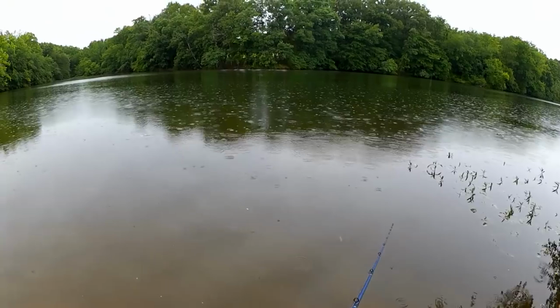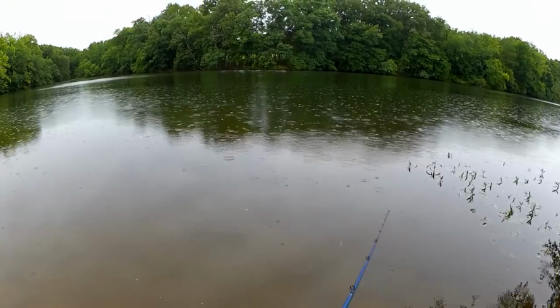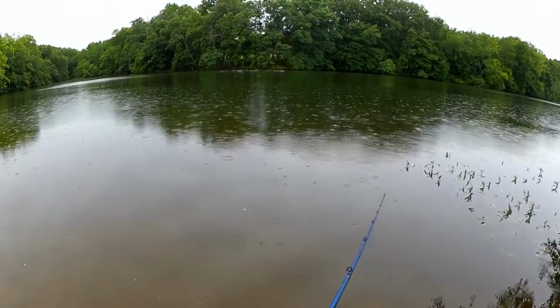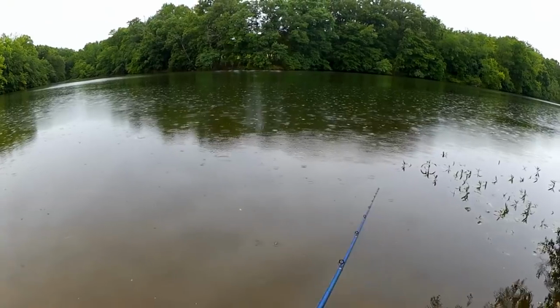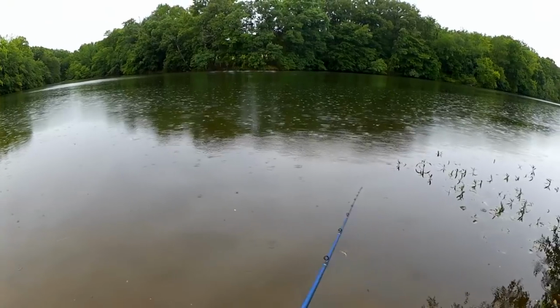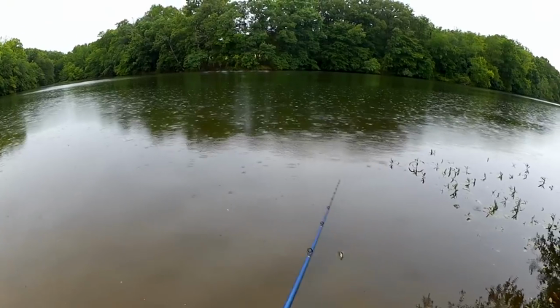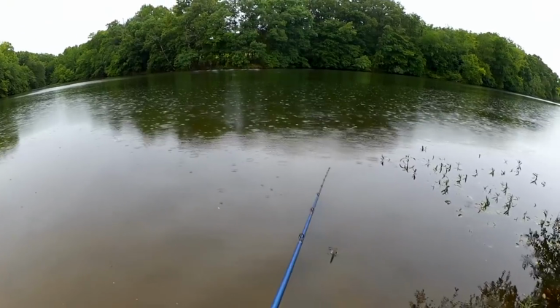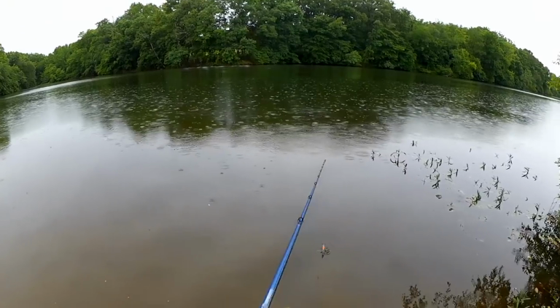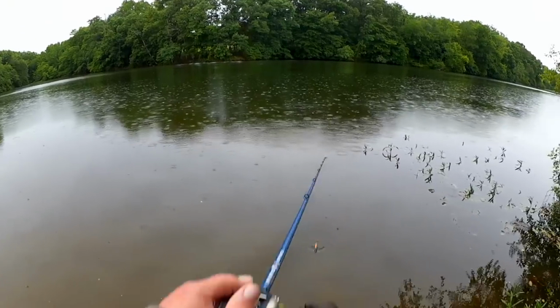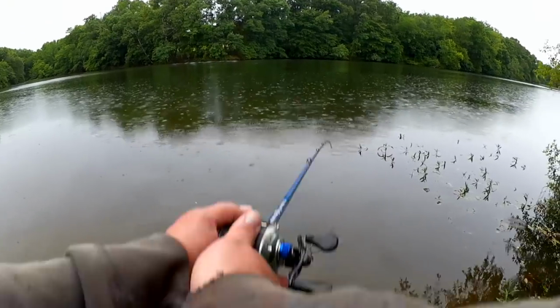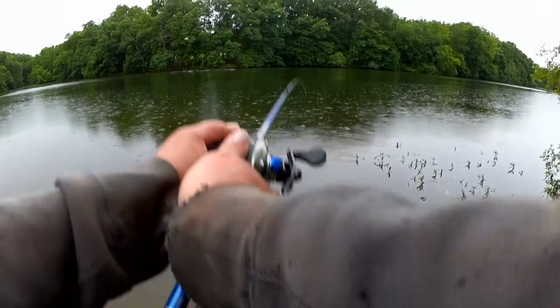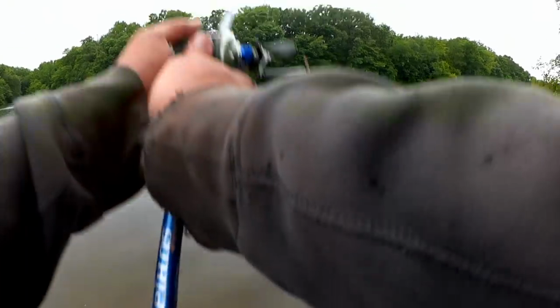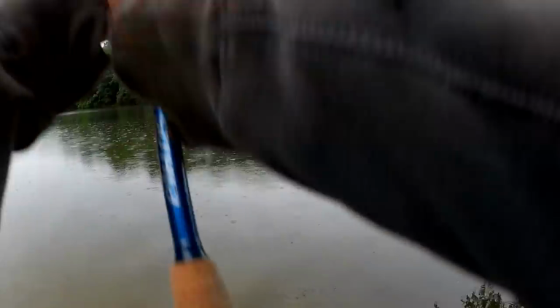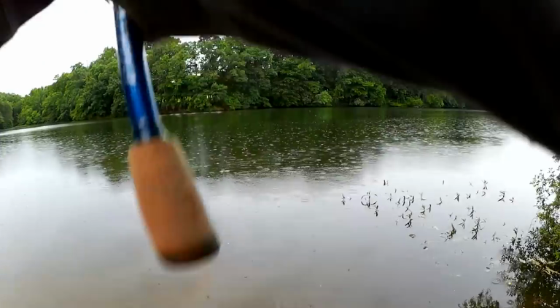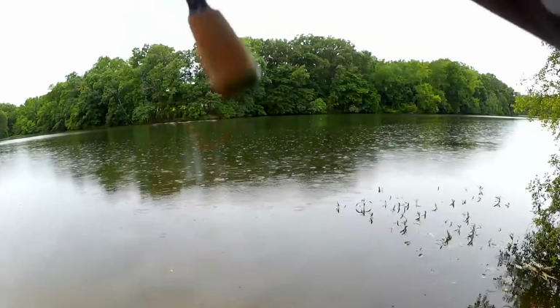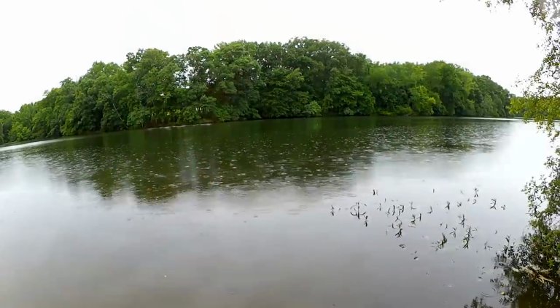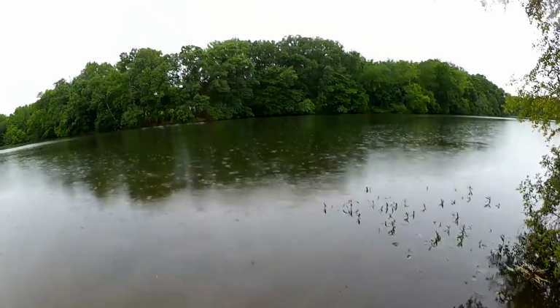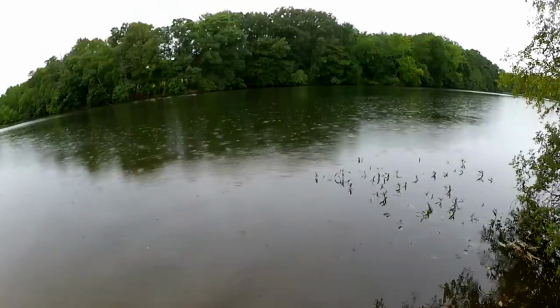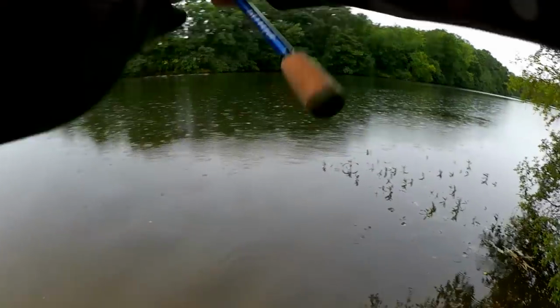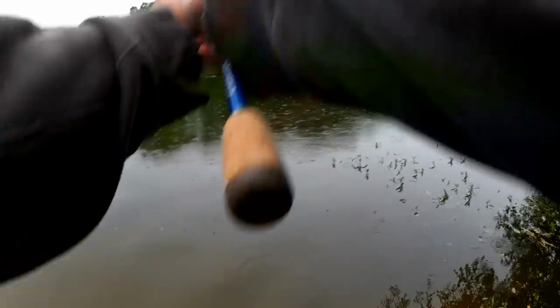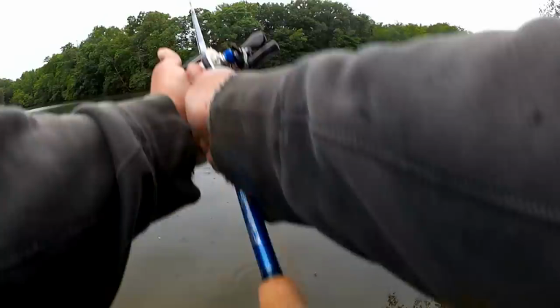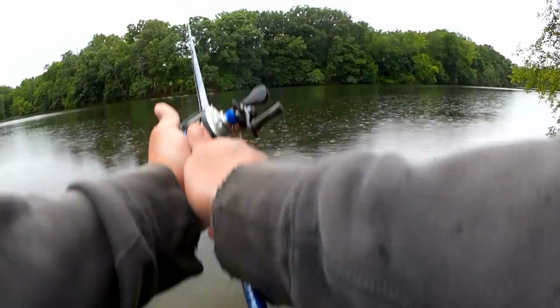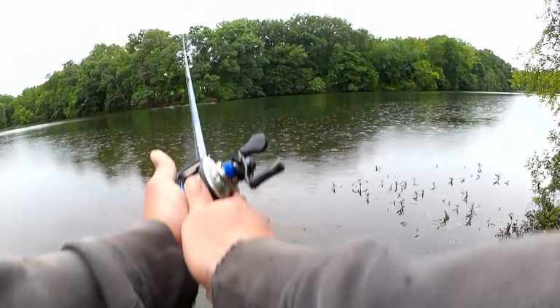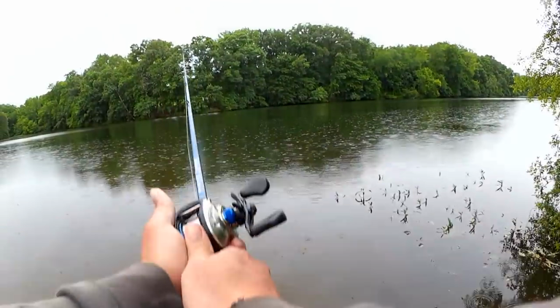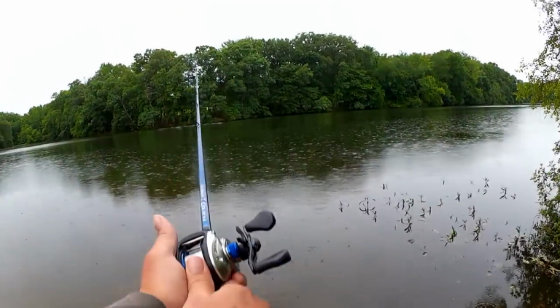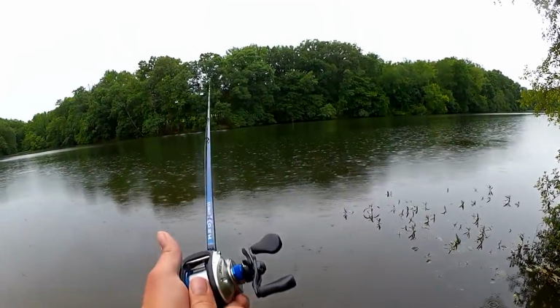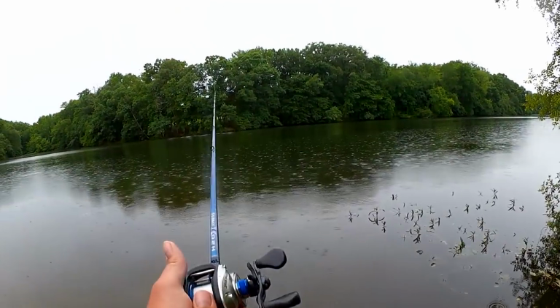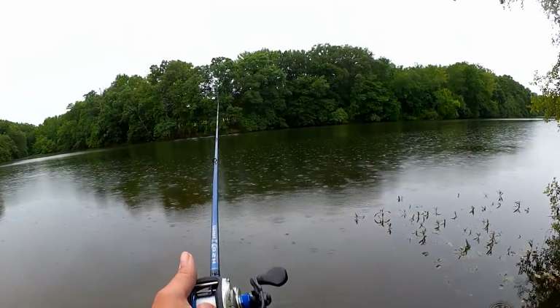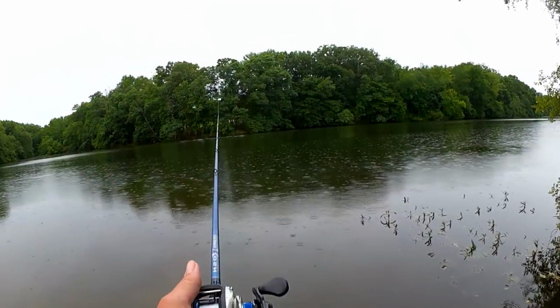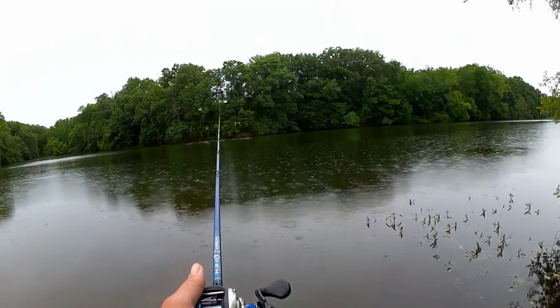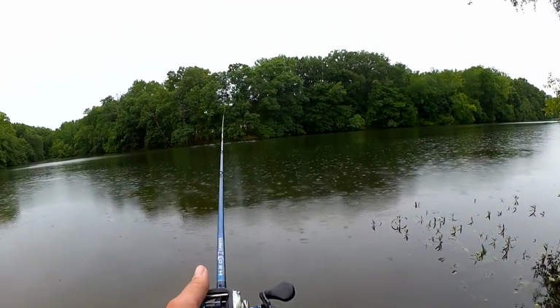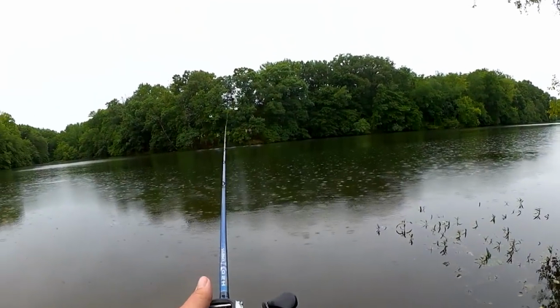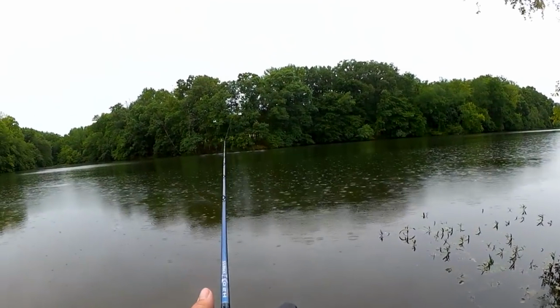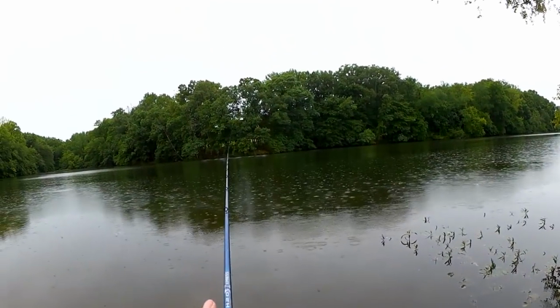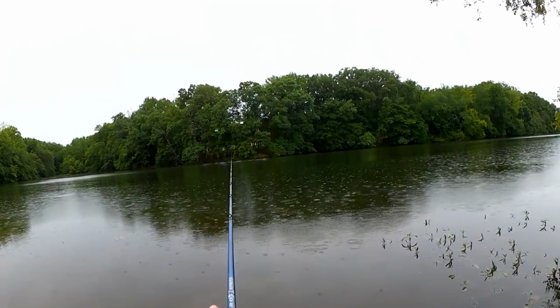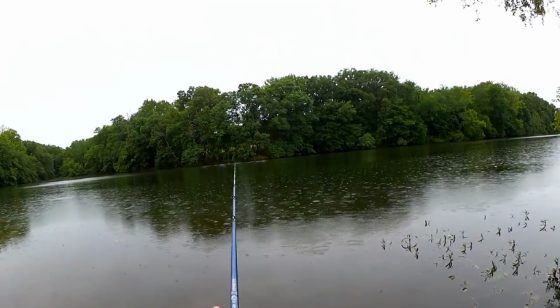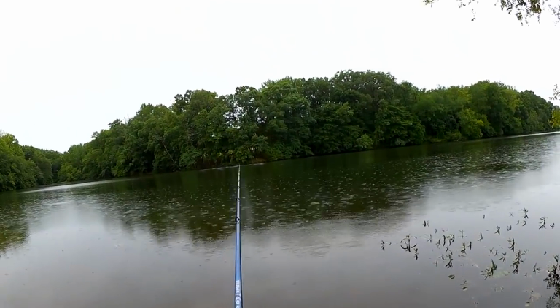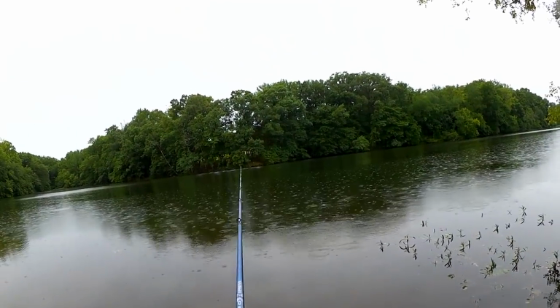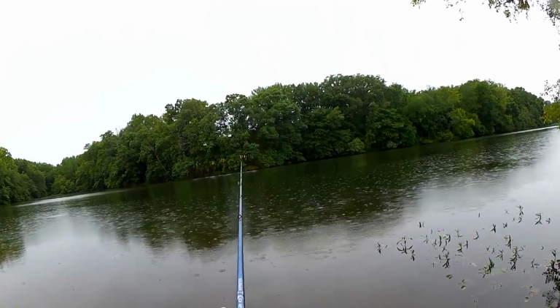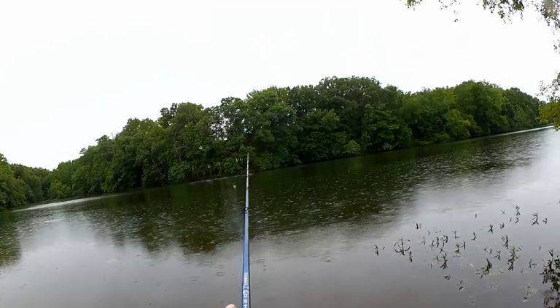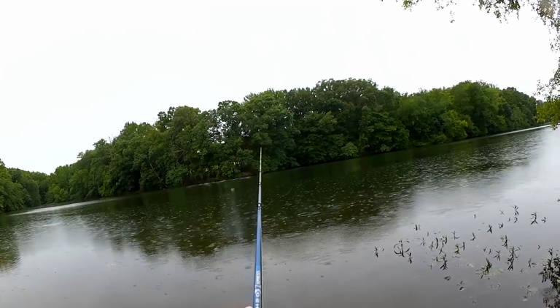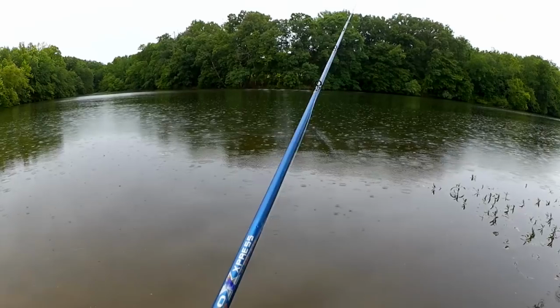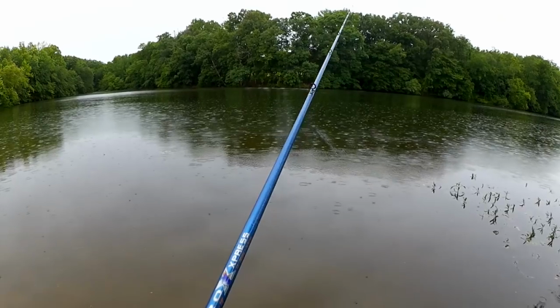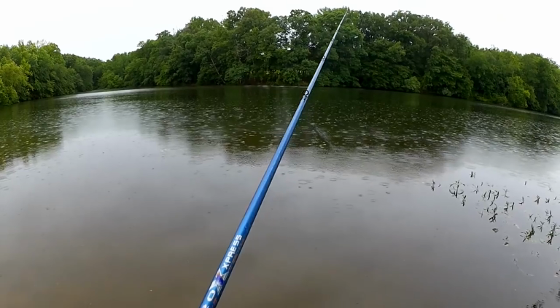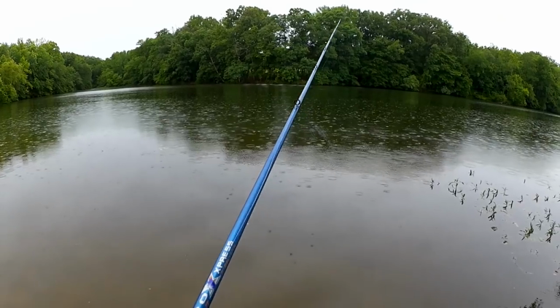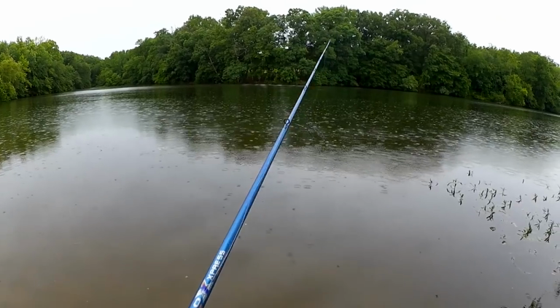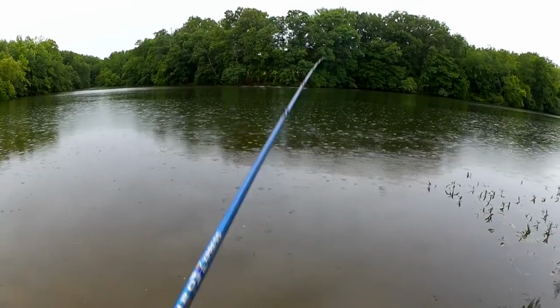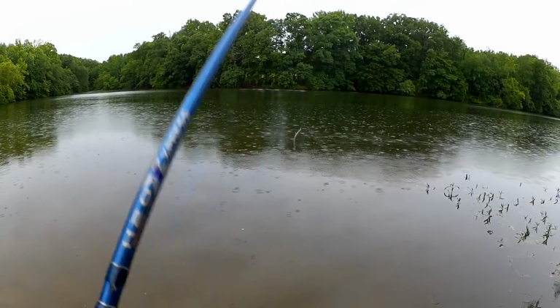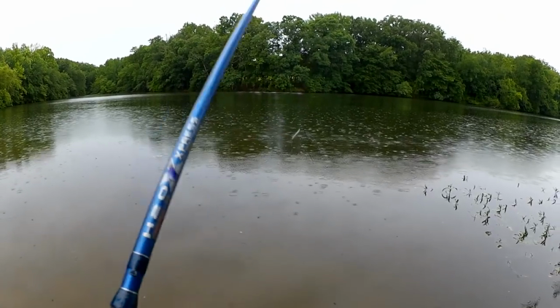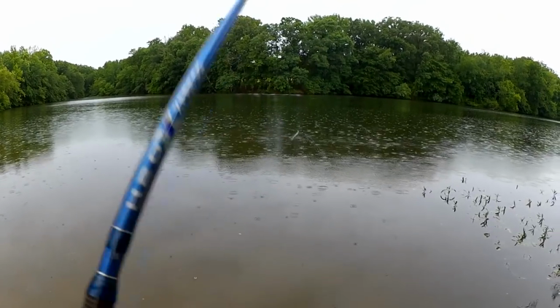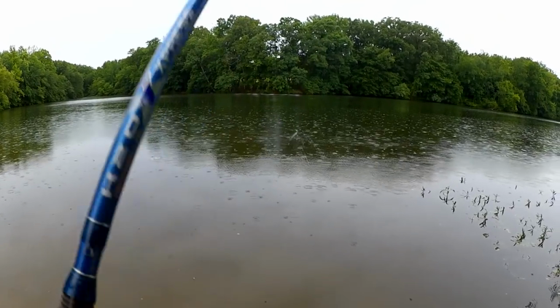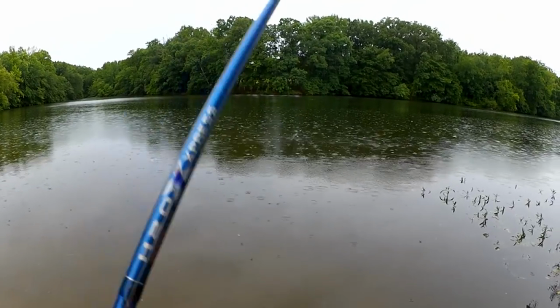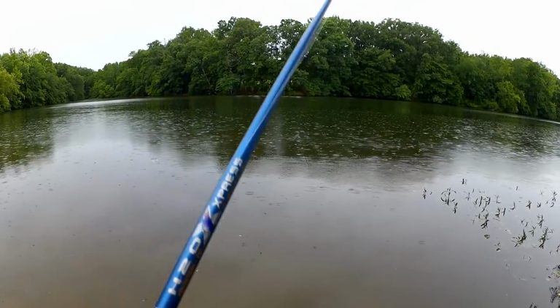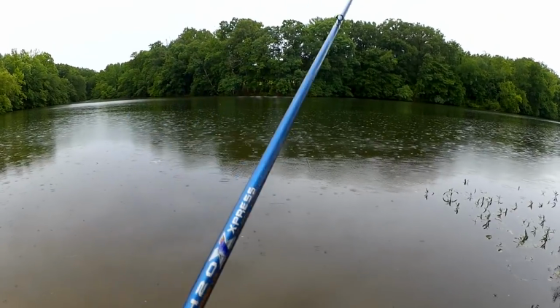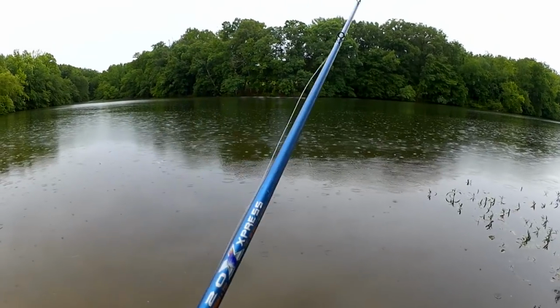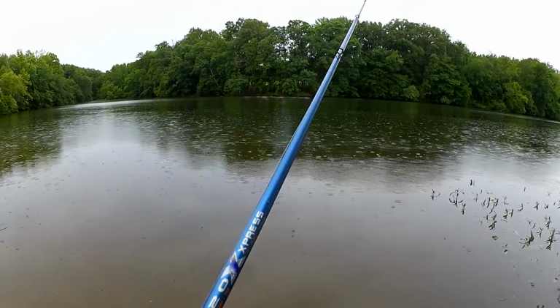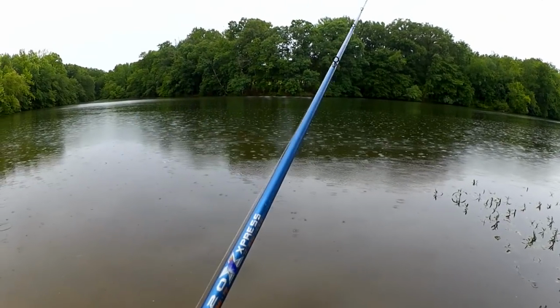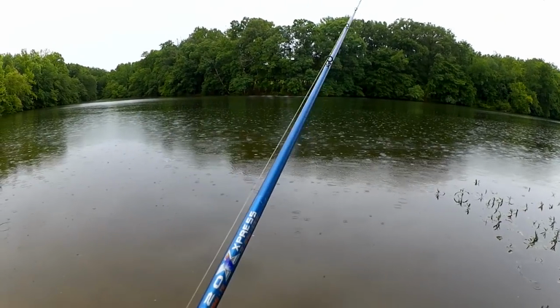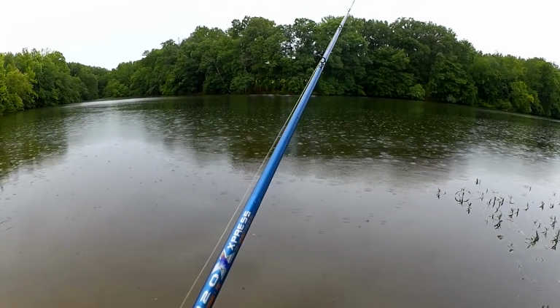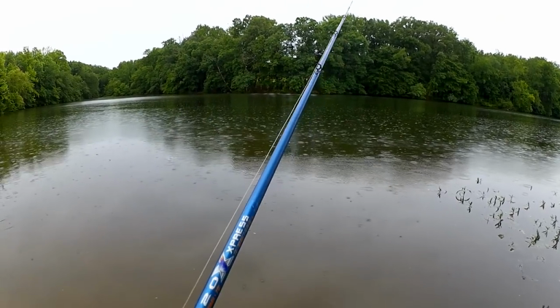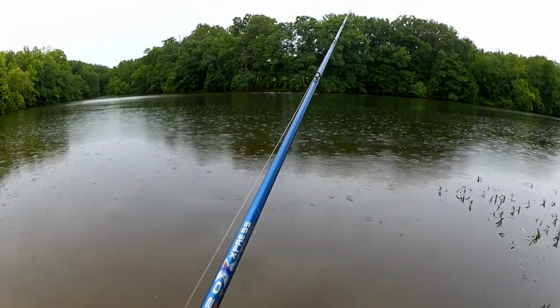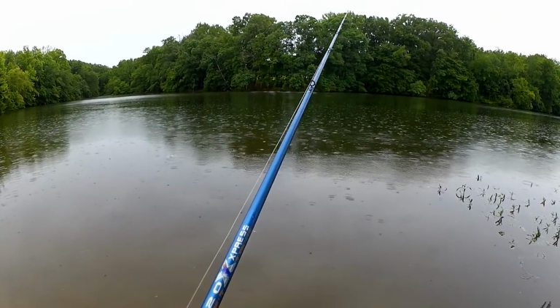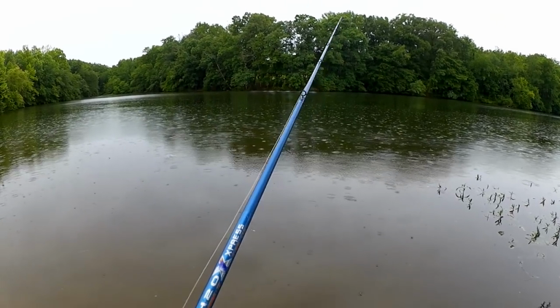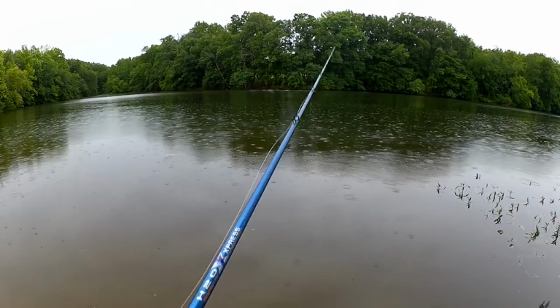That rain's starting to come down a little heavier. Late spring jerkbait fishing.